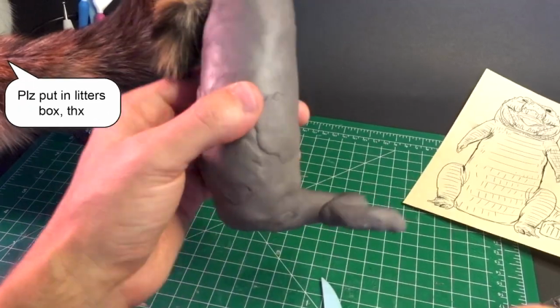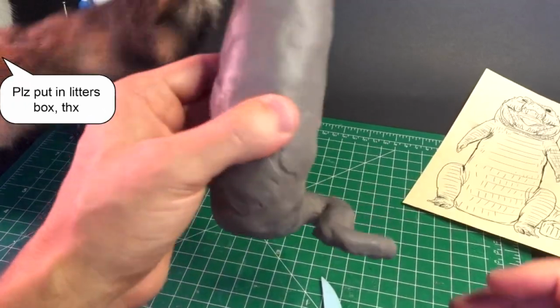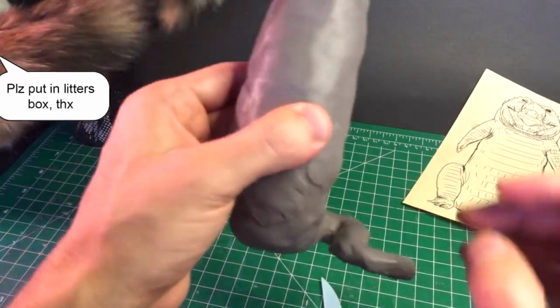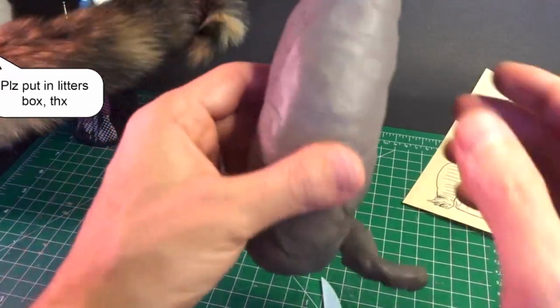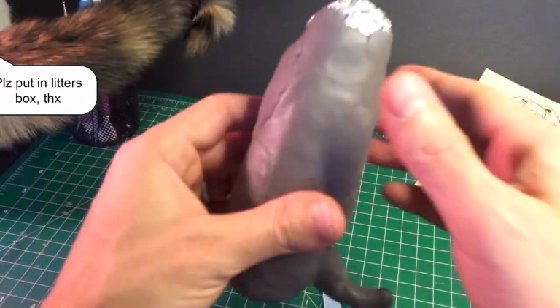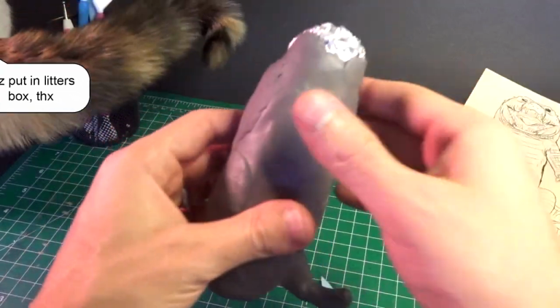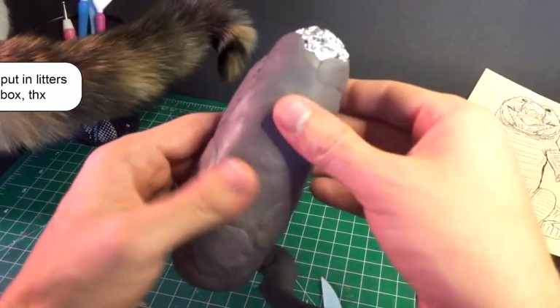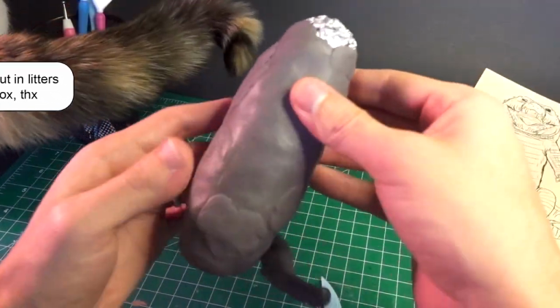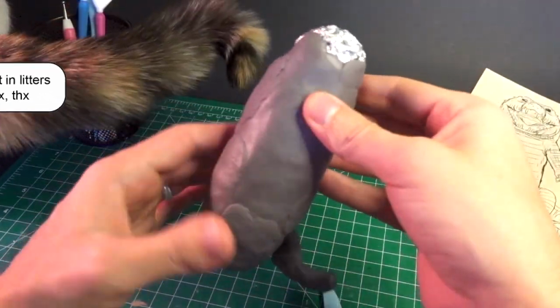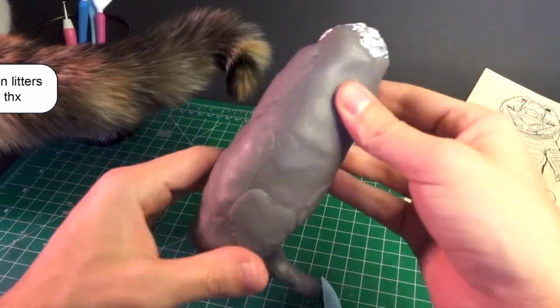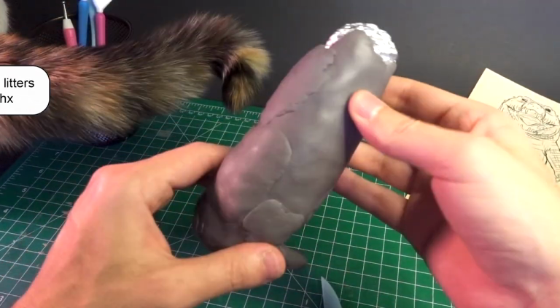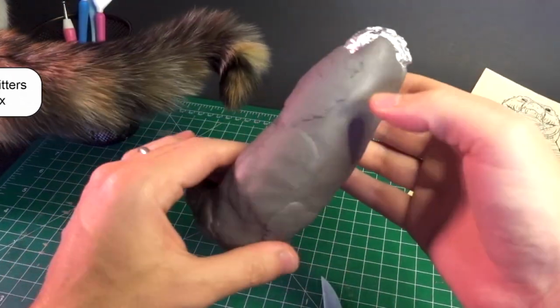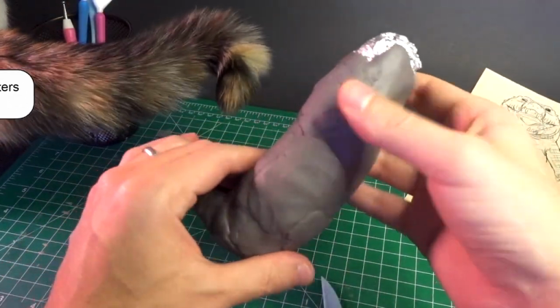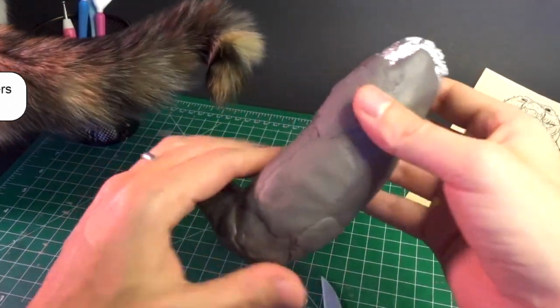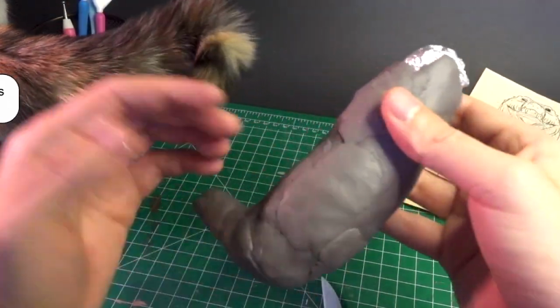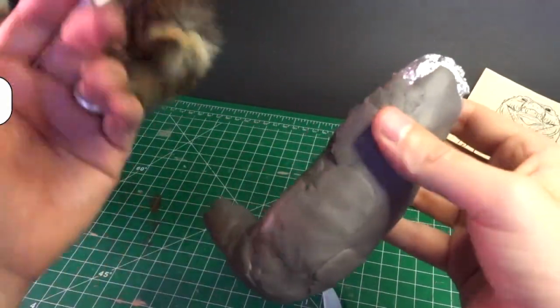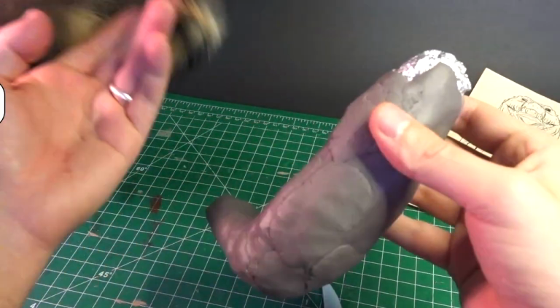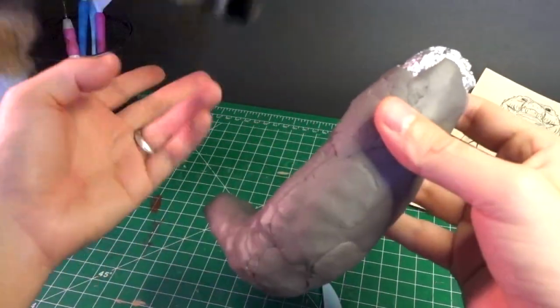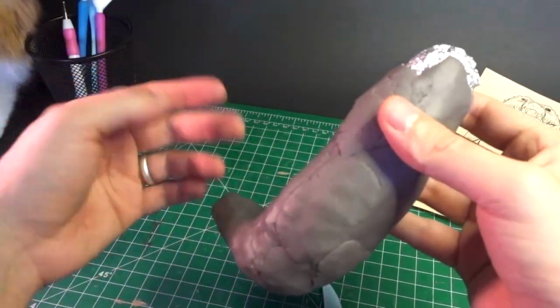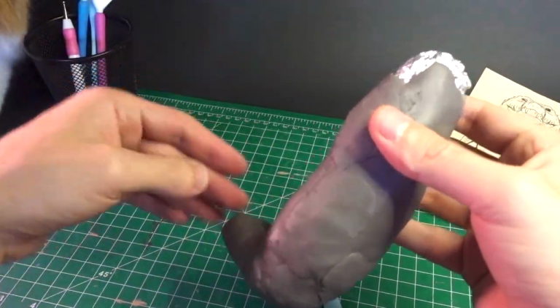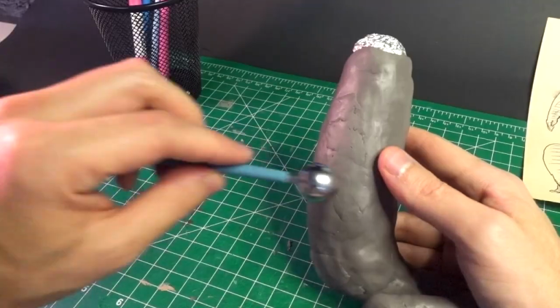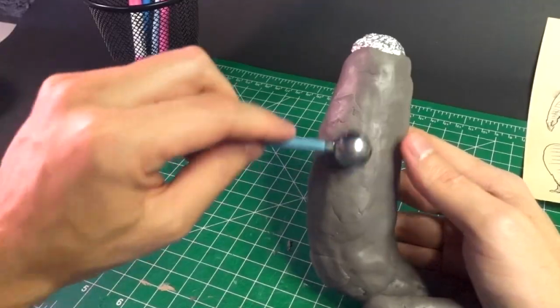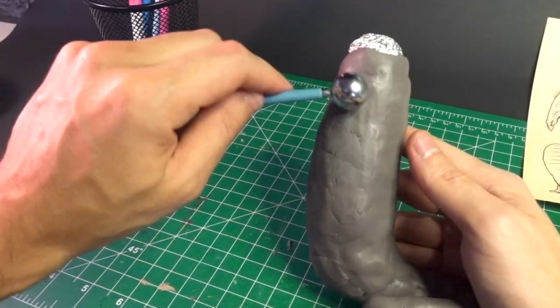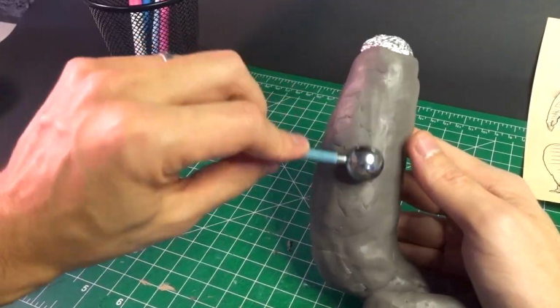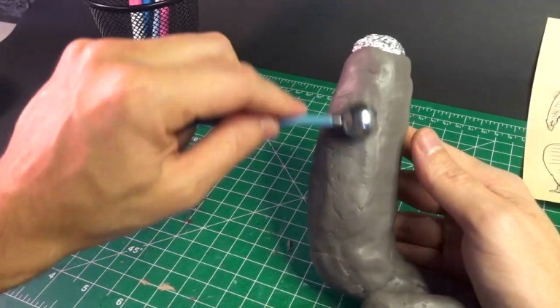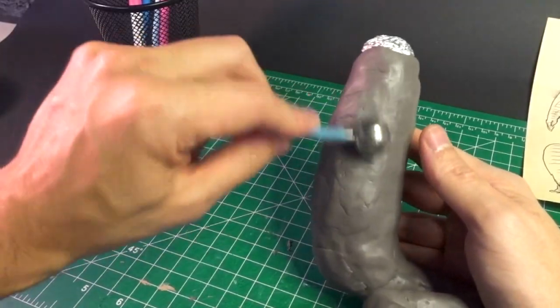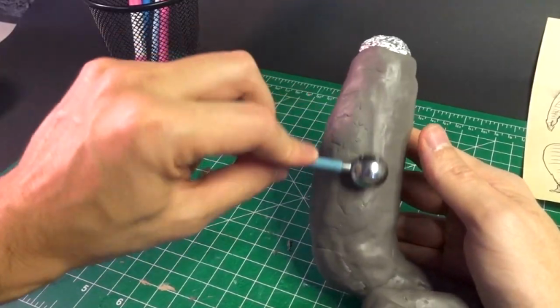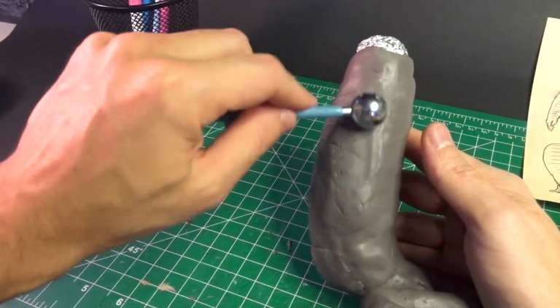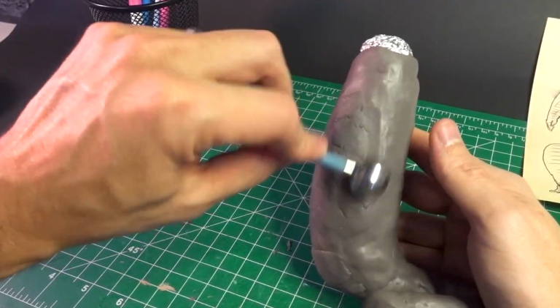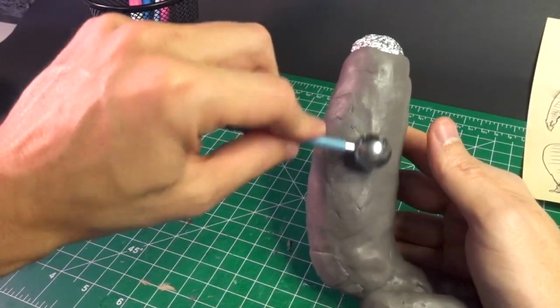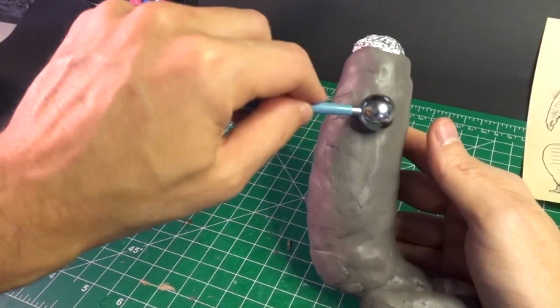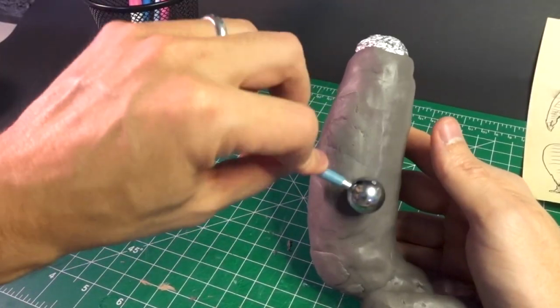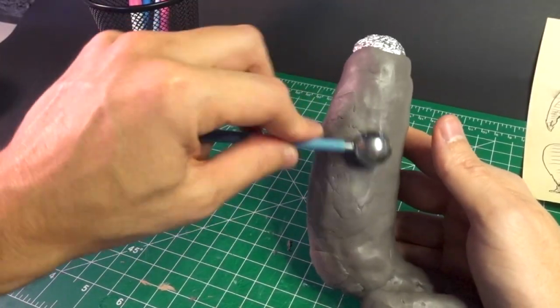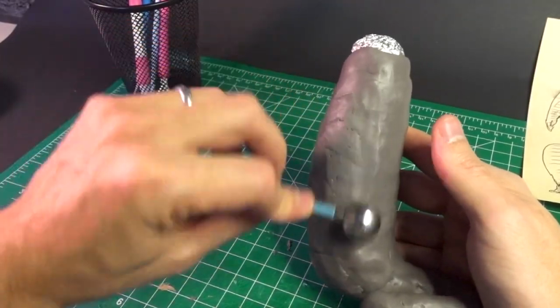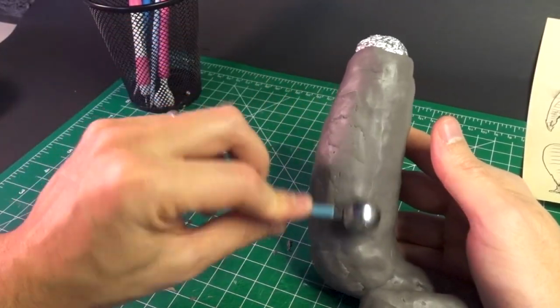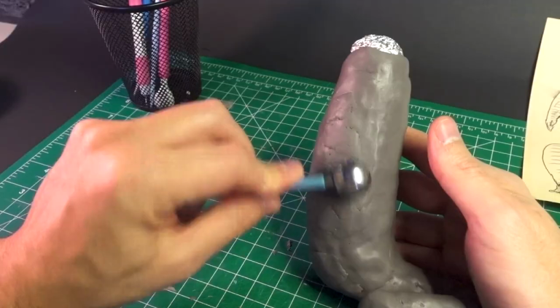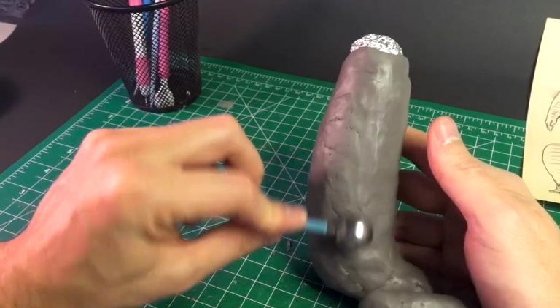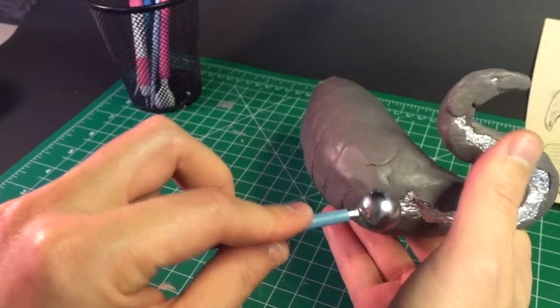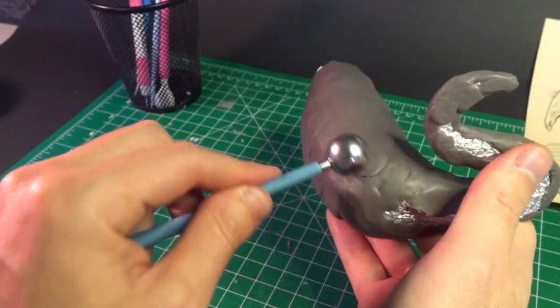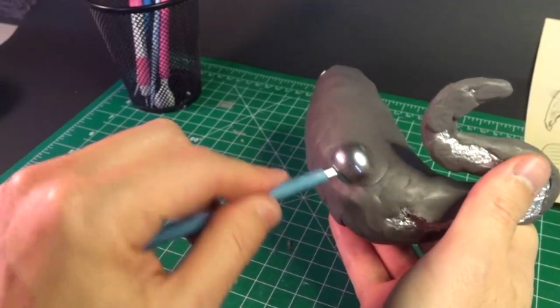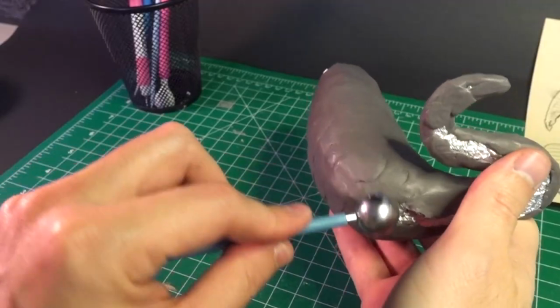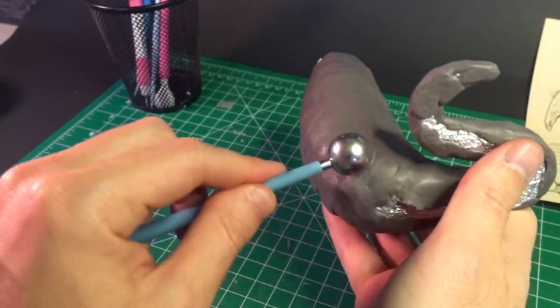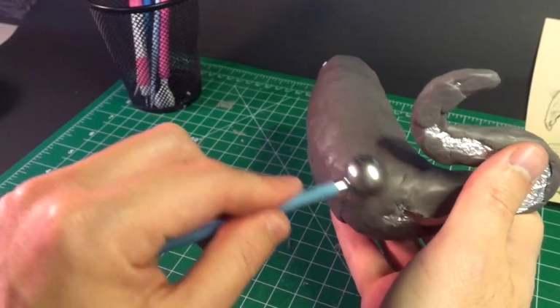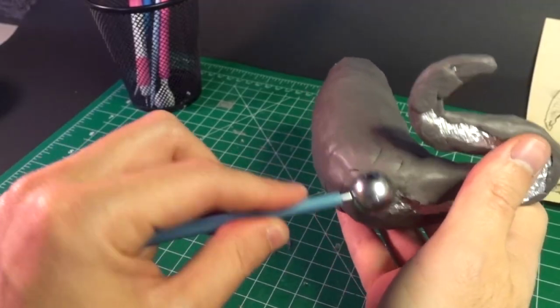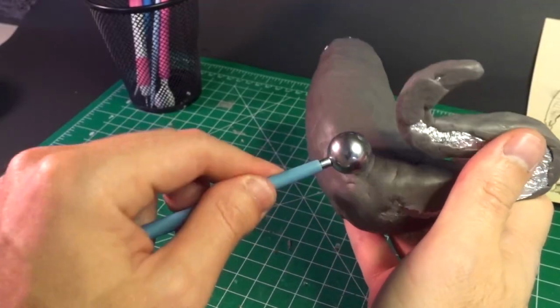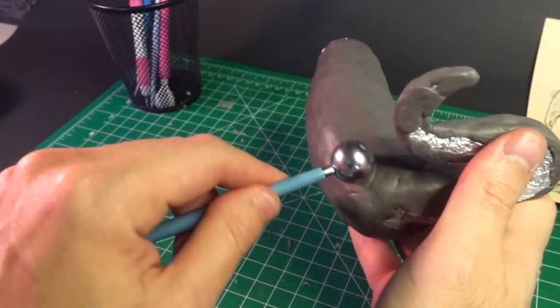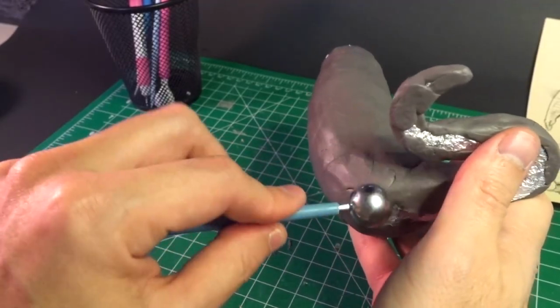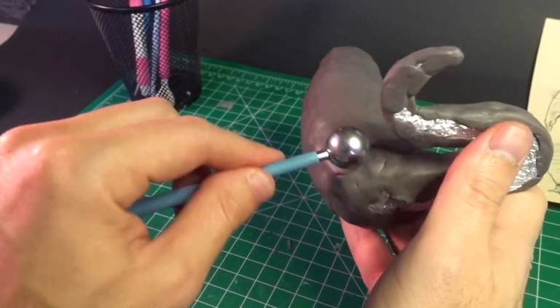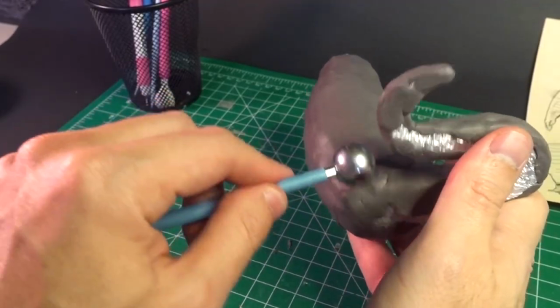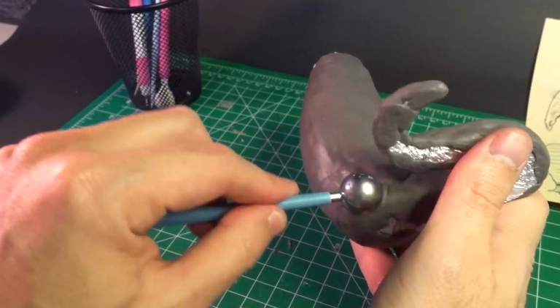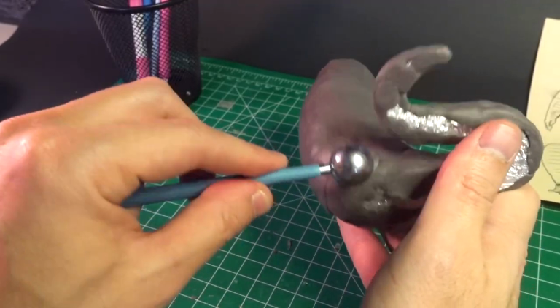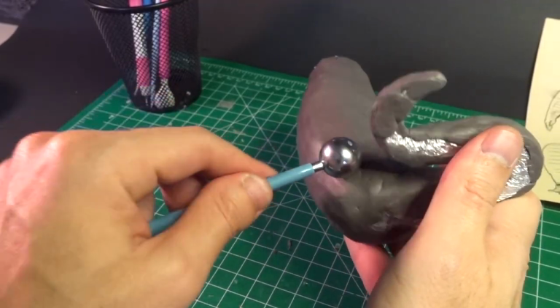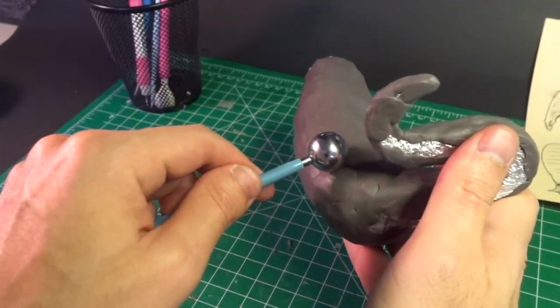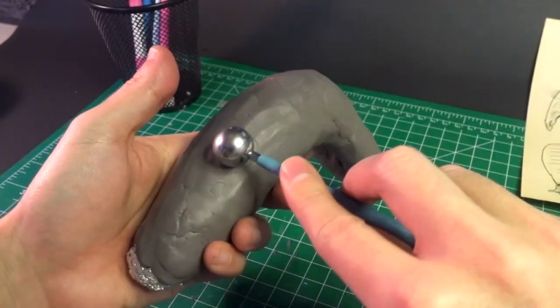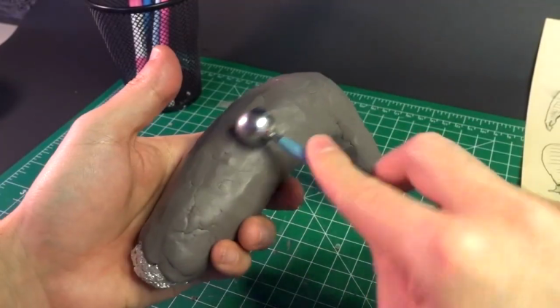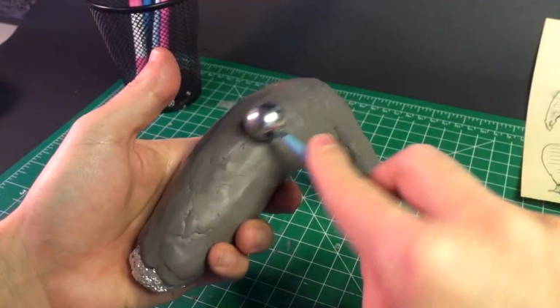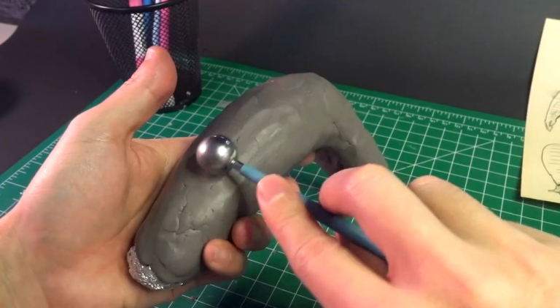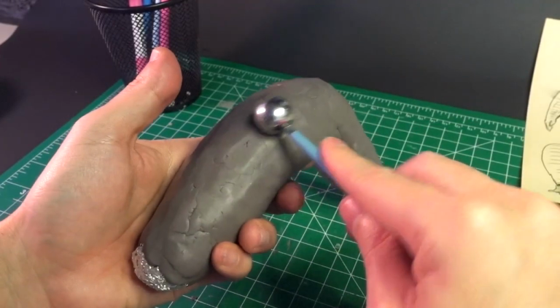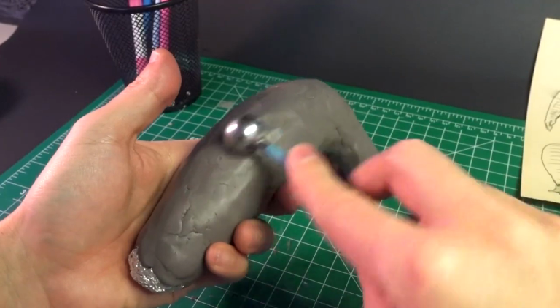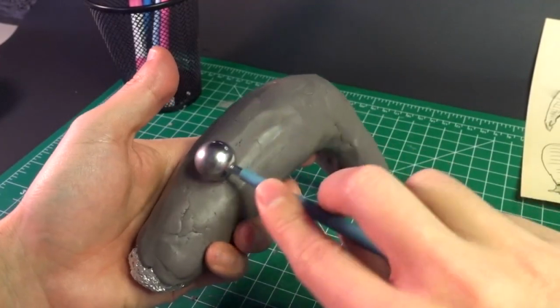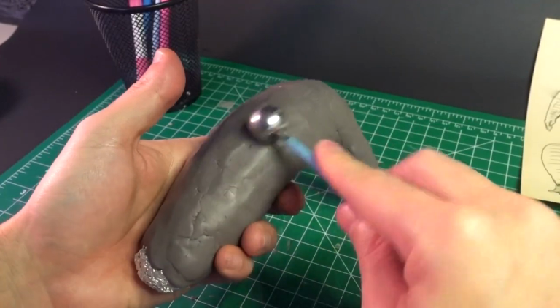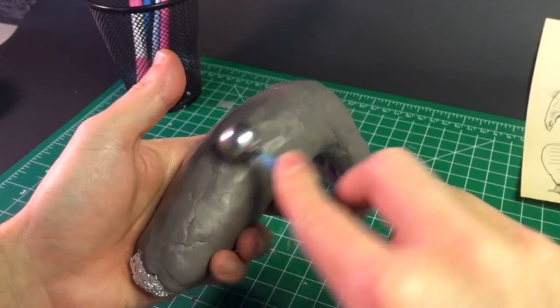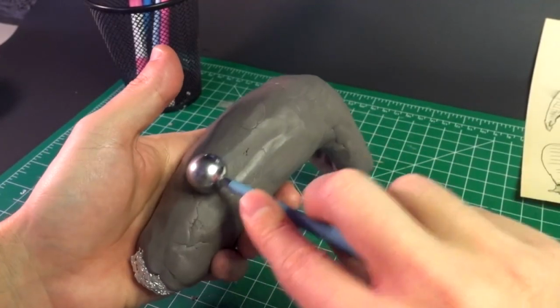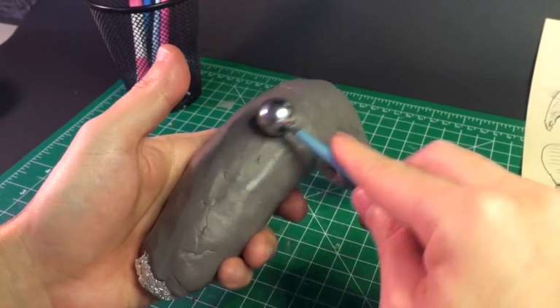I think this is what this tool is meant for, though this ball on the end is solid metal, and it really makes me want to chuck it off a cliff.